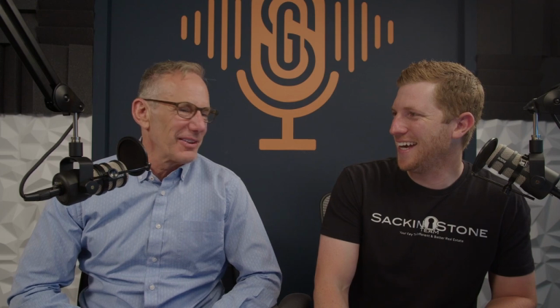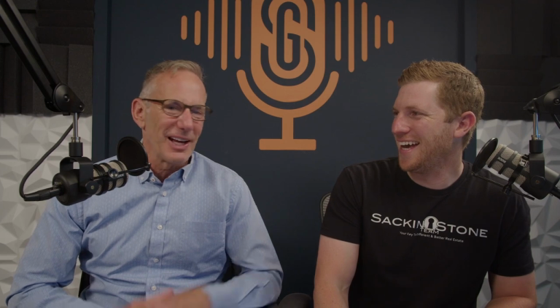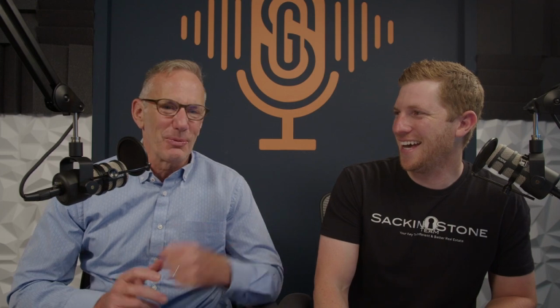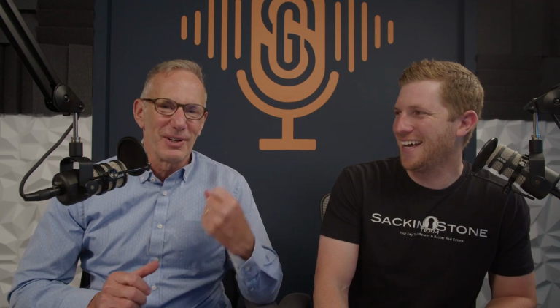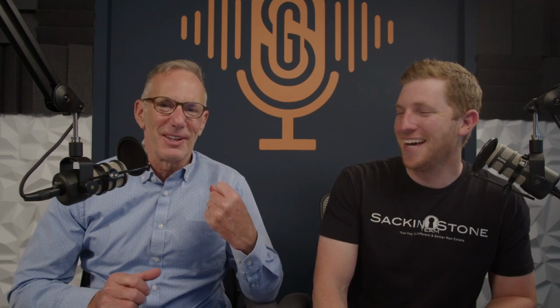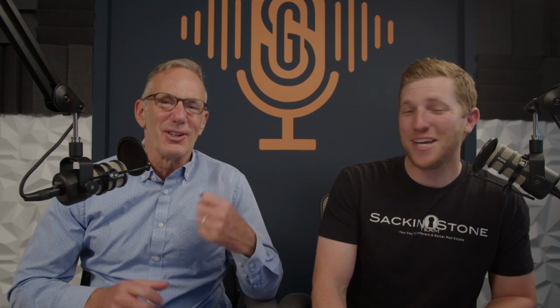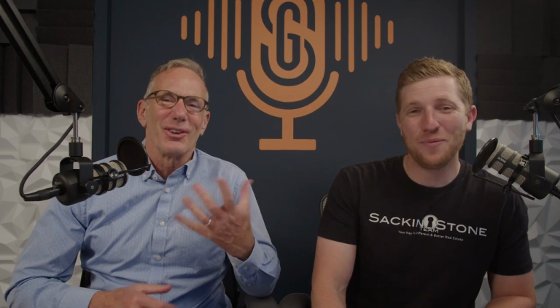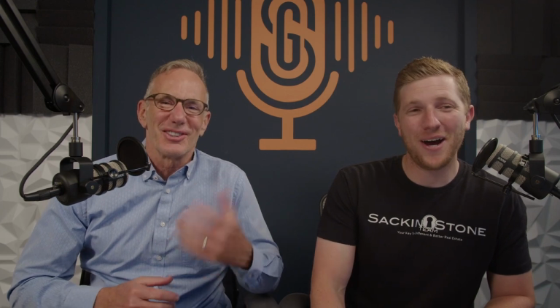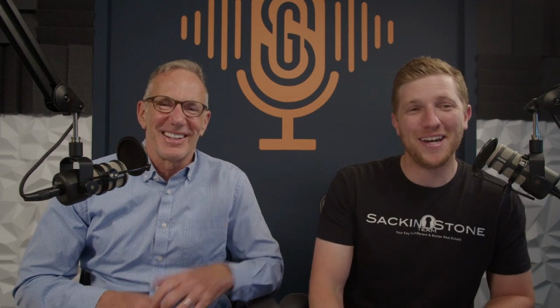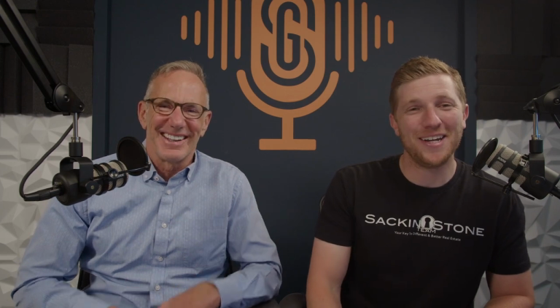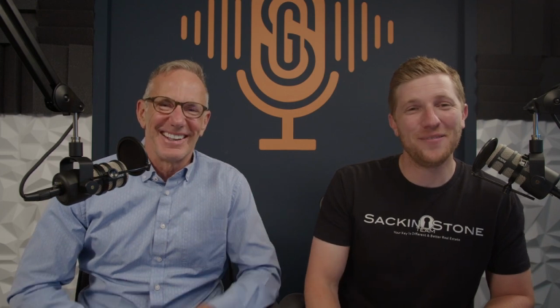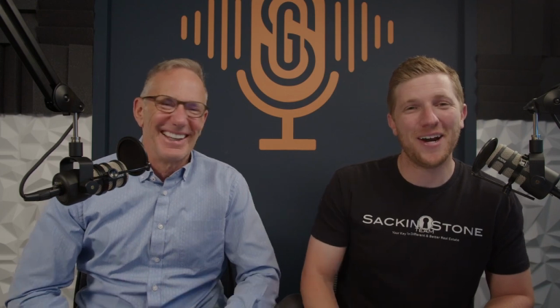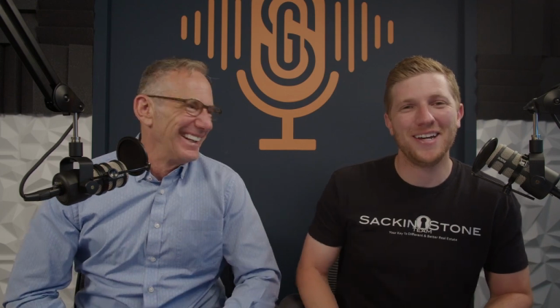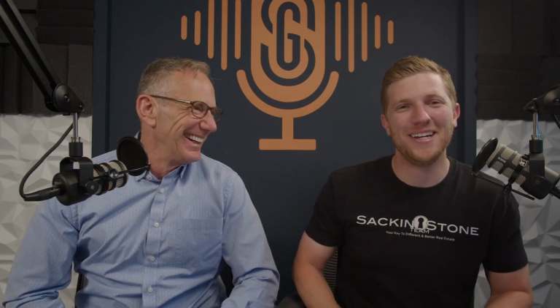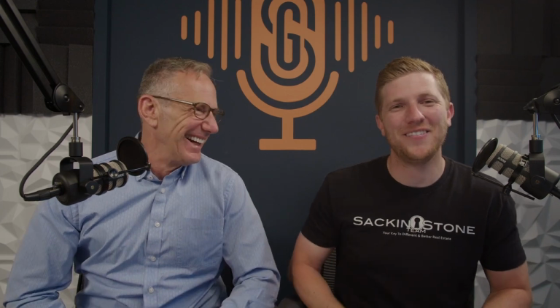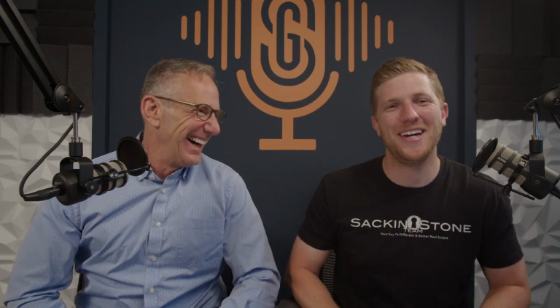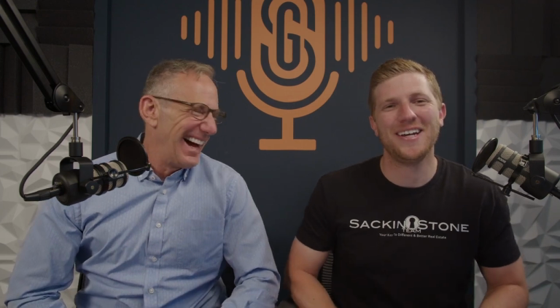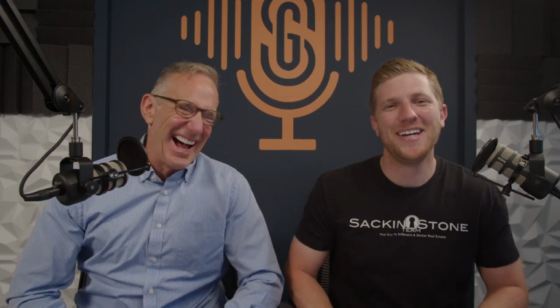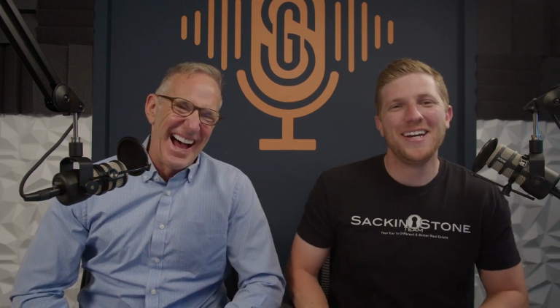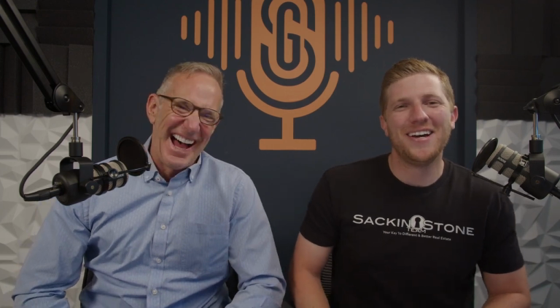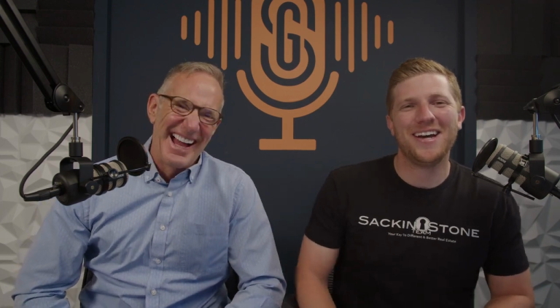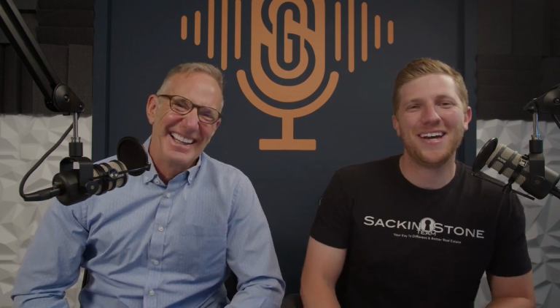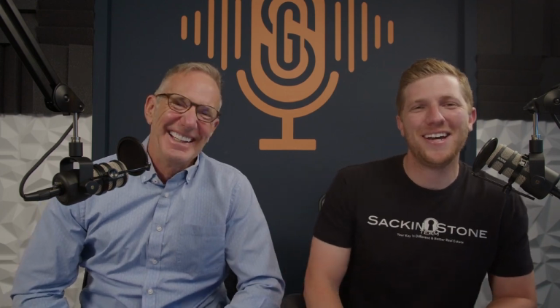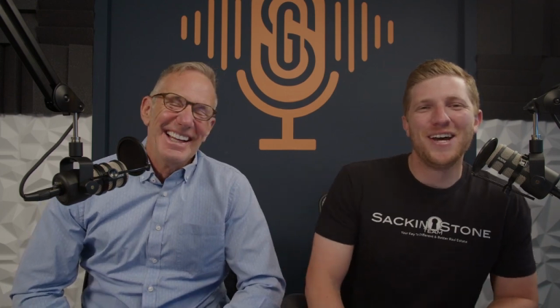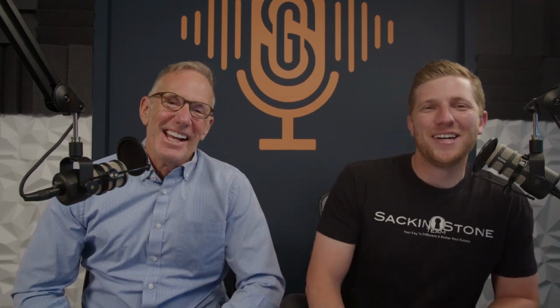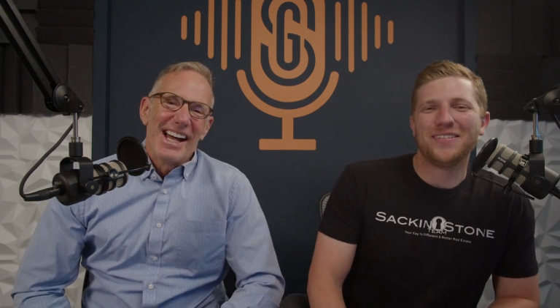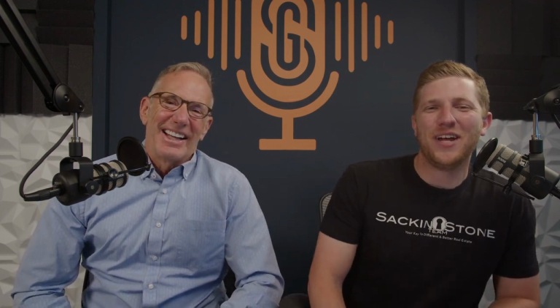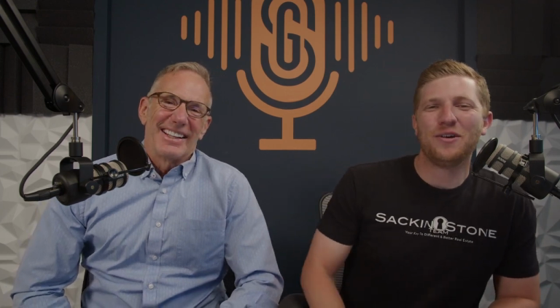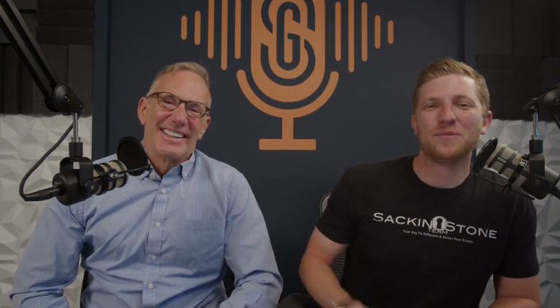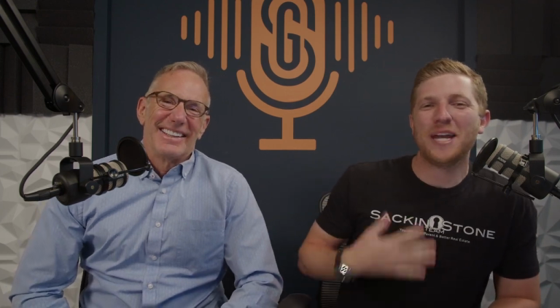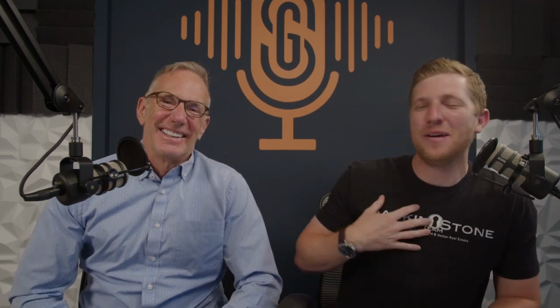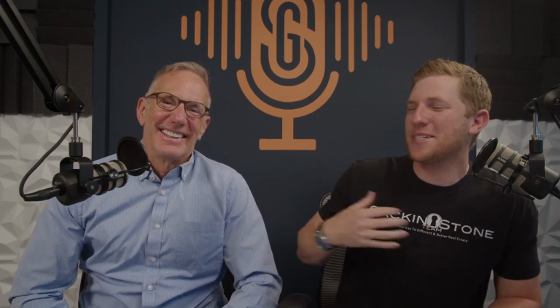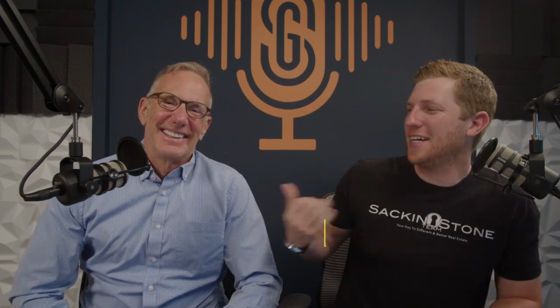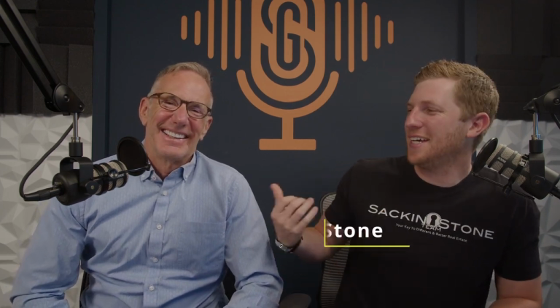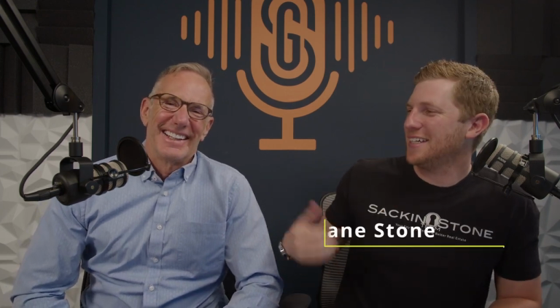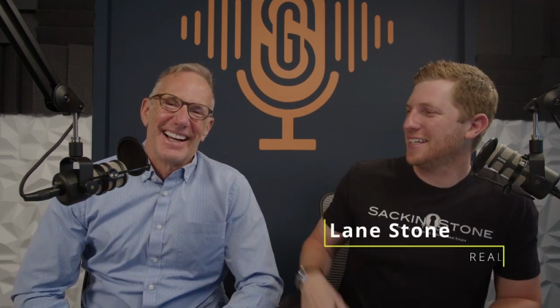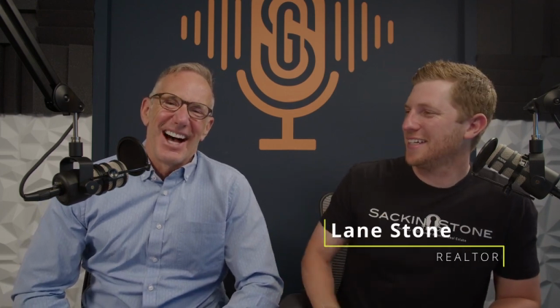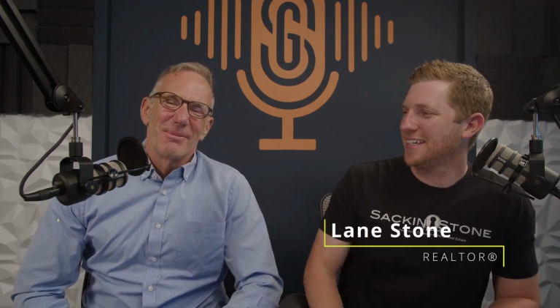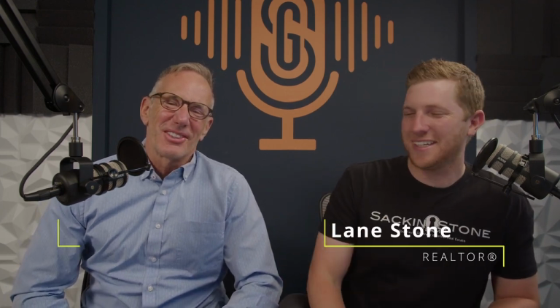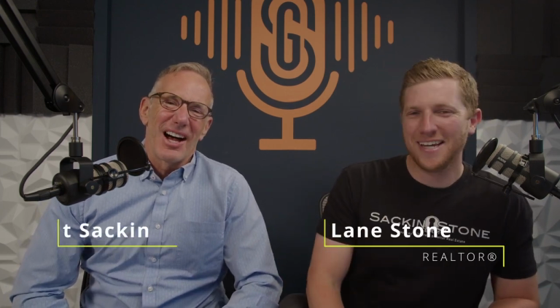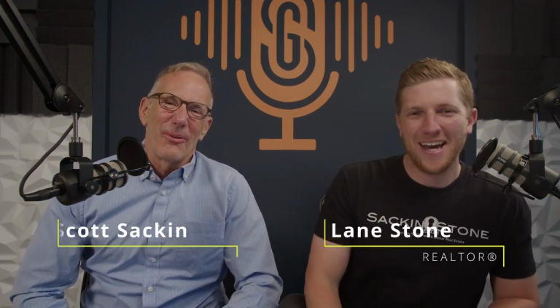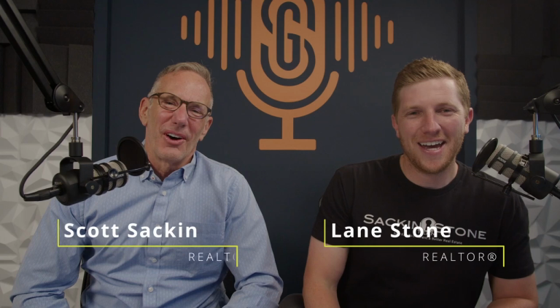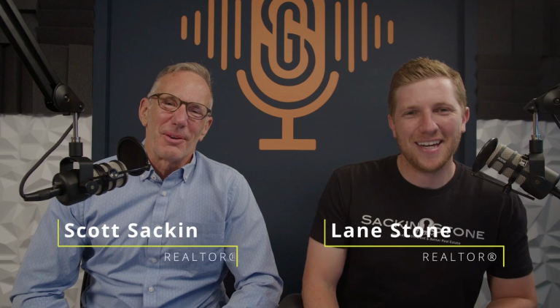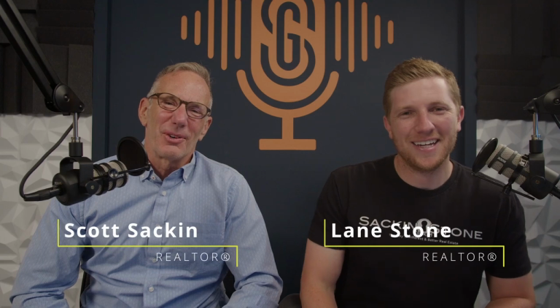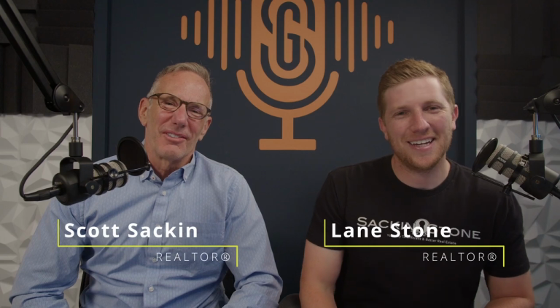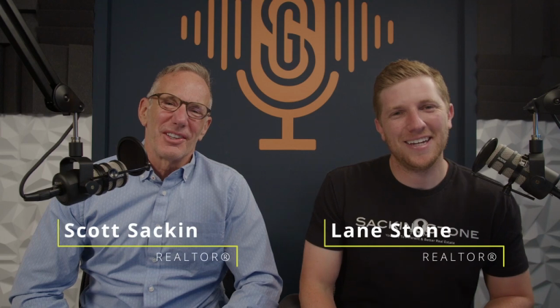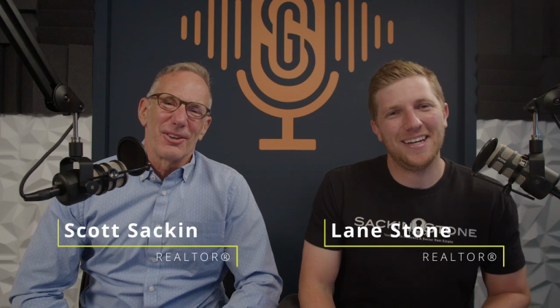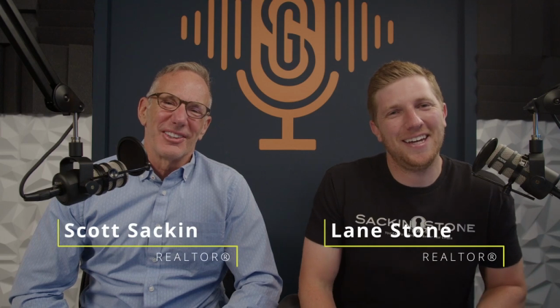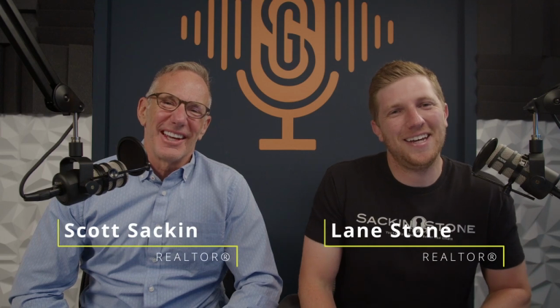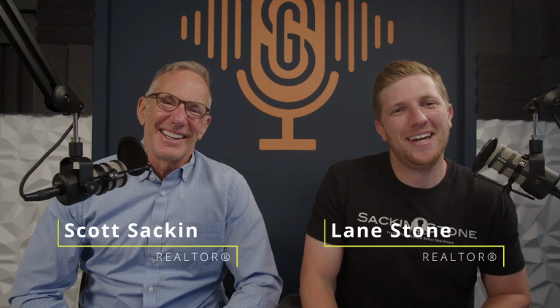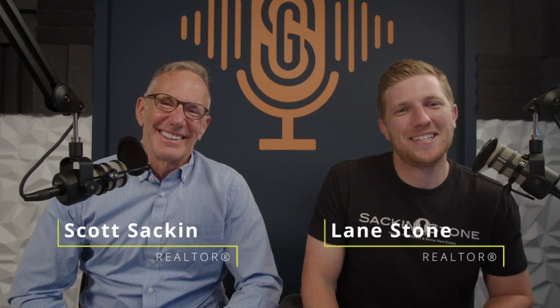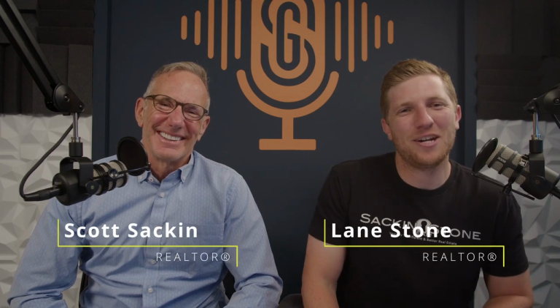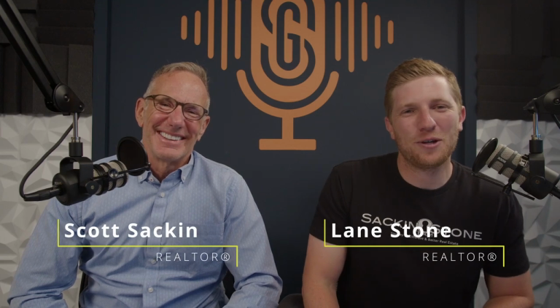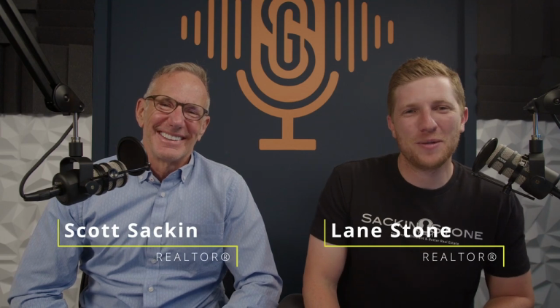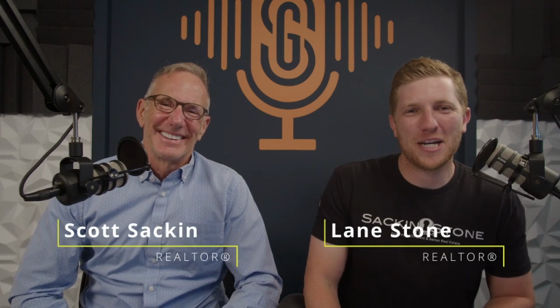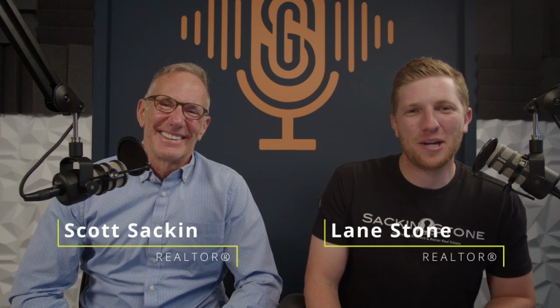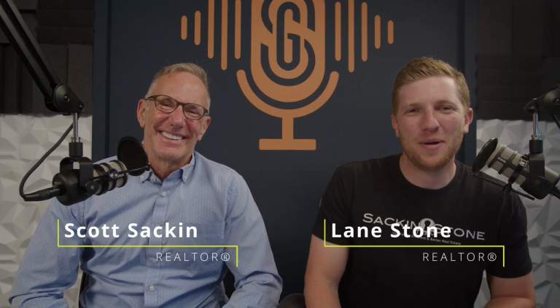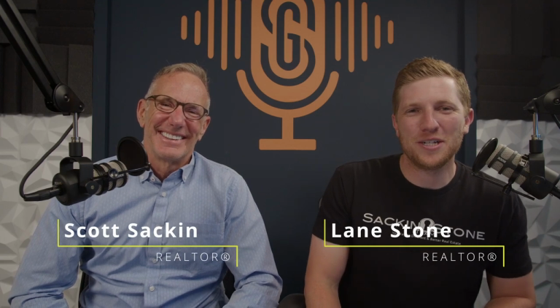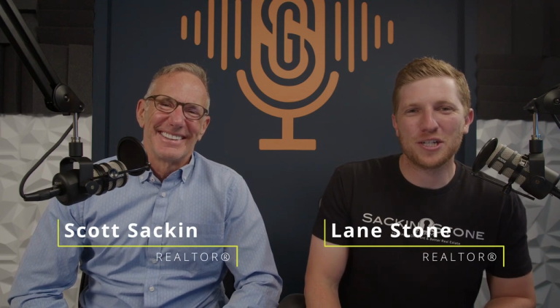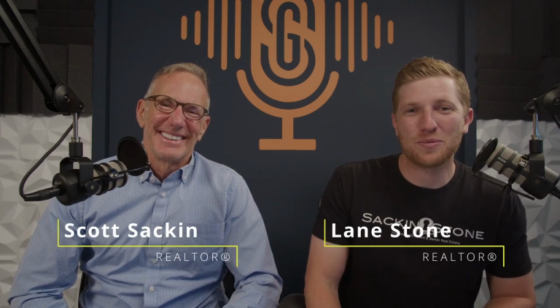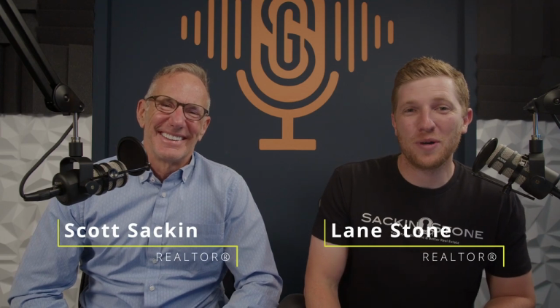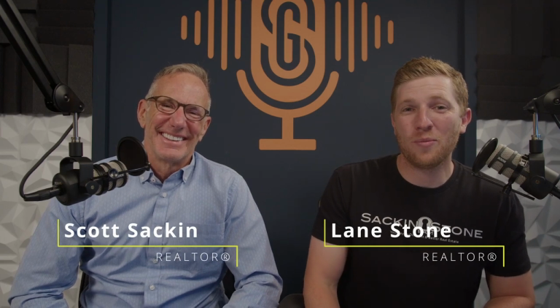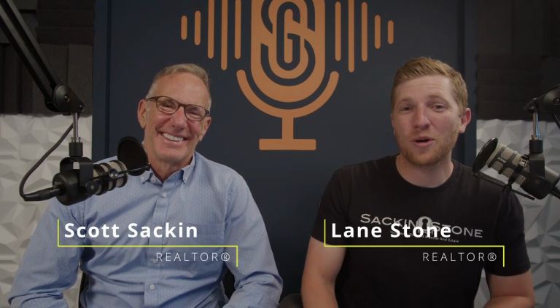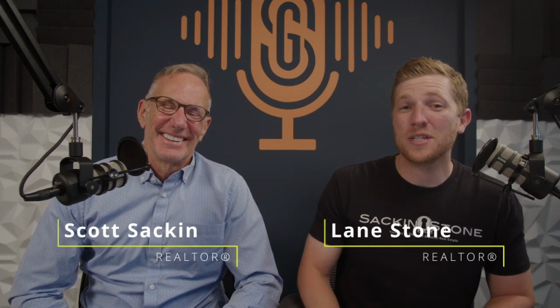I think I'd win. No, I'm just kidding. He might. But anyways, my name is Lane. I'm Scott. Welcome to our video today. And today we're going to be talking about adjustable rate mortgages.